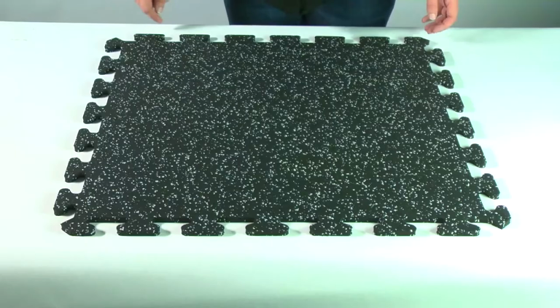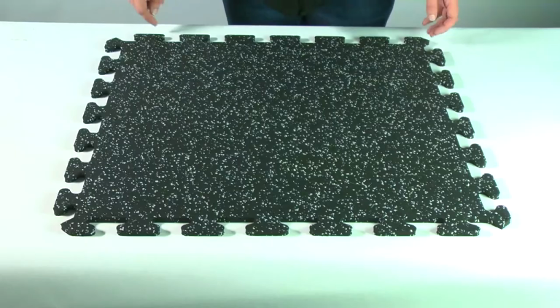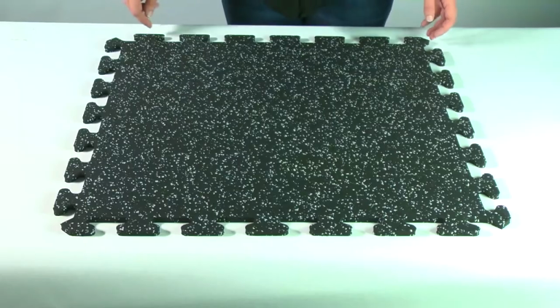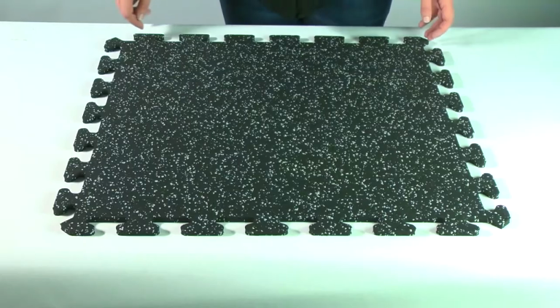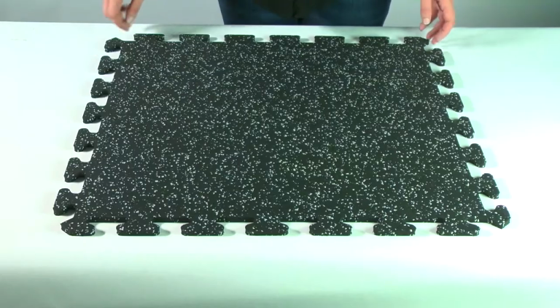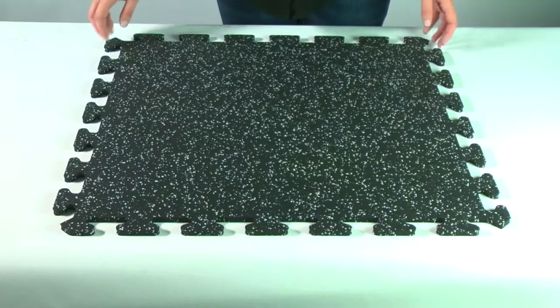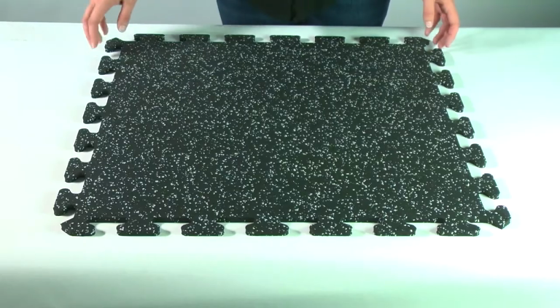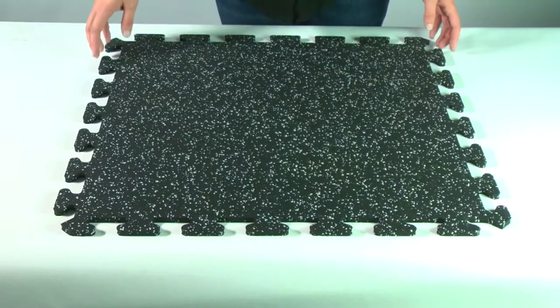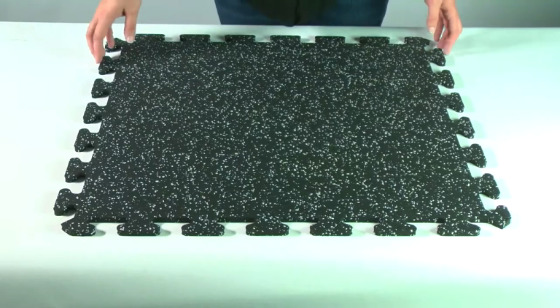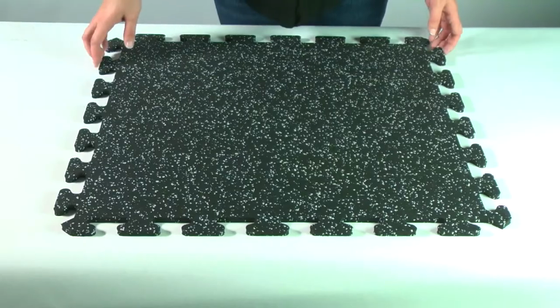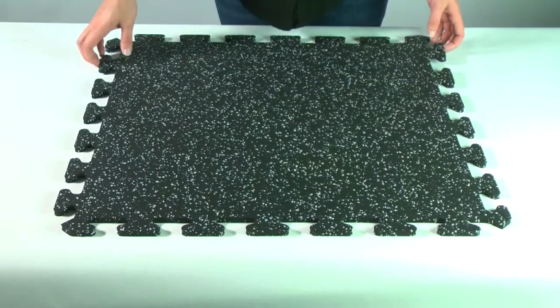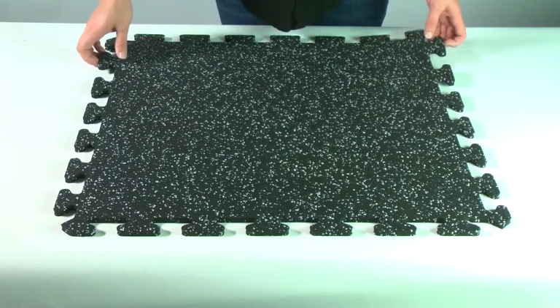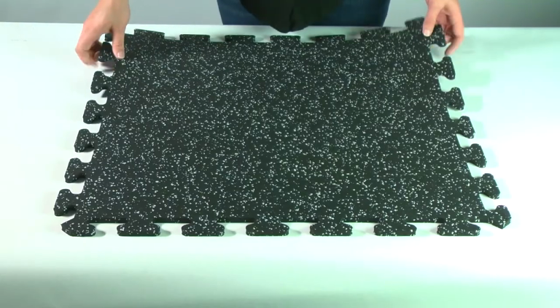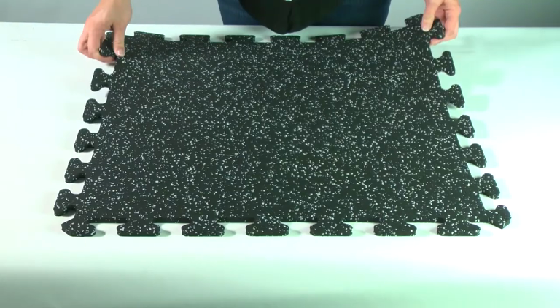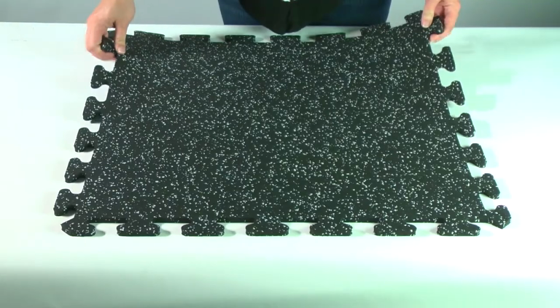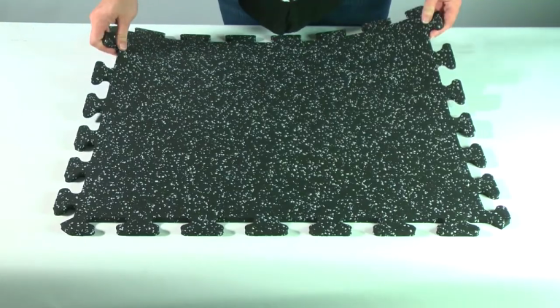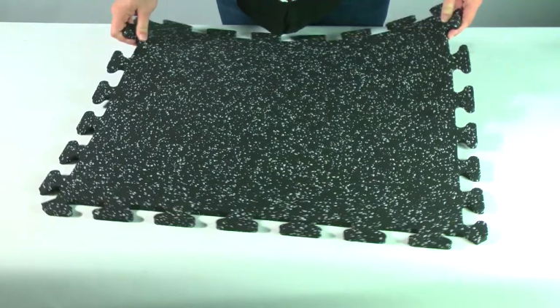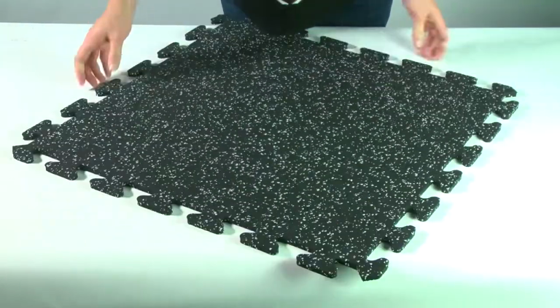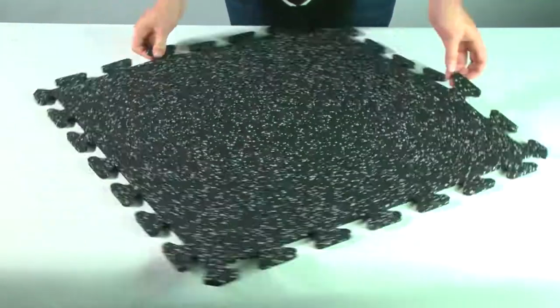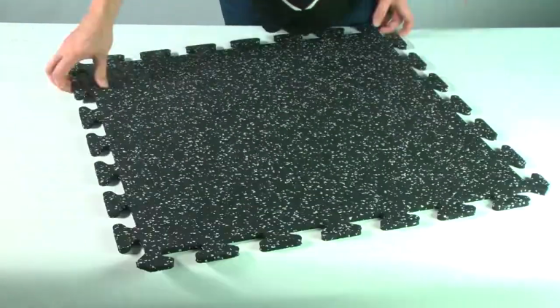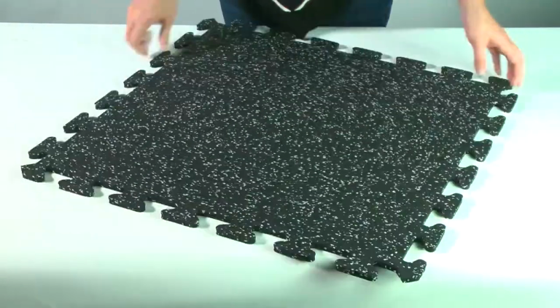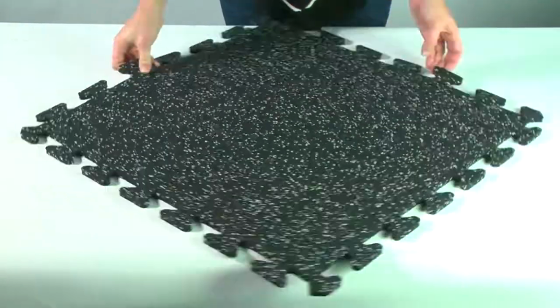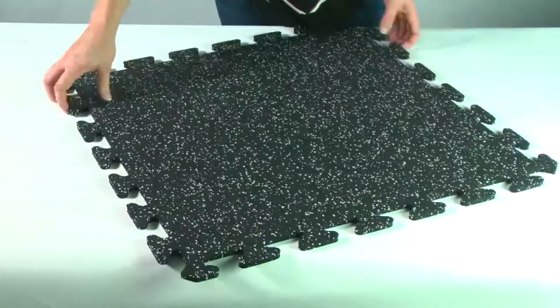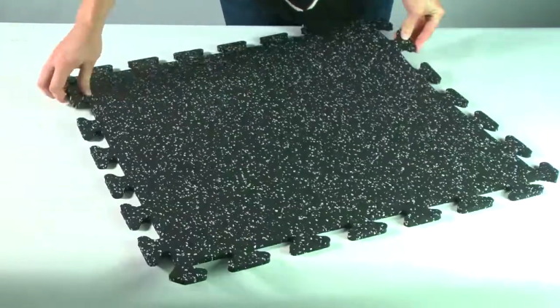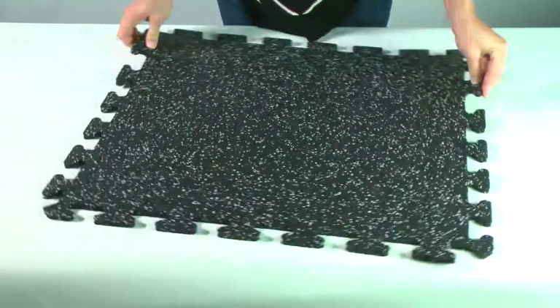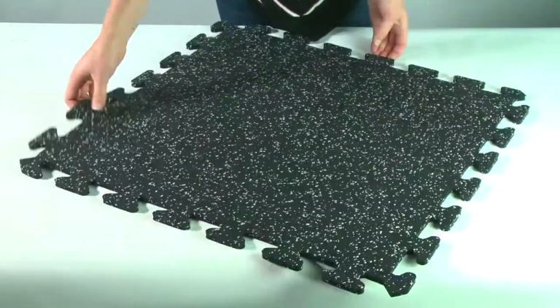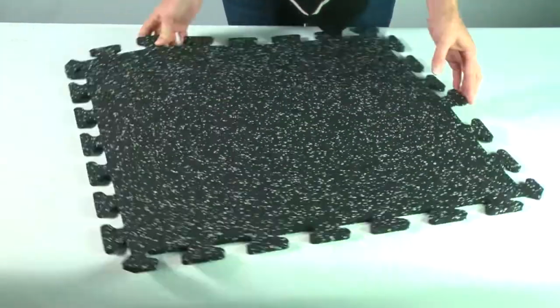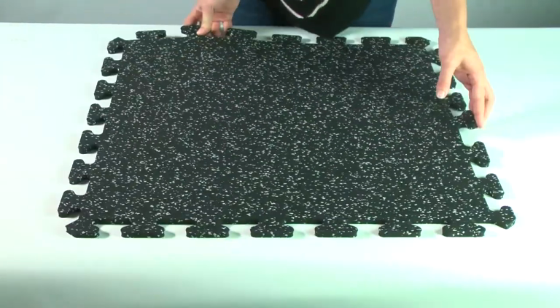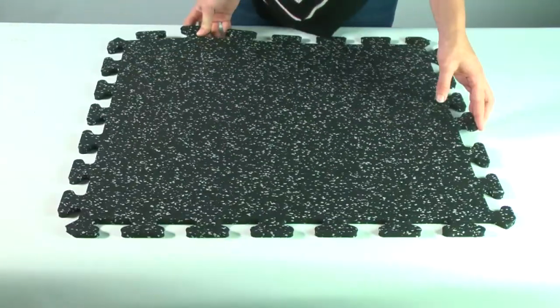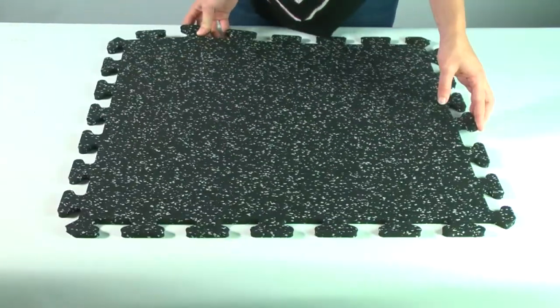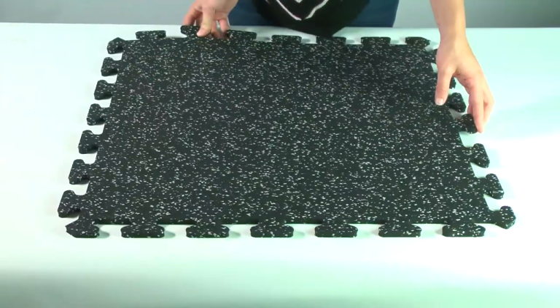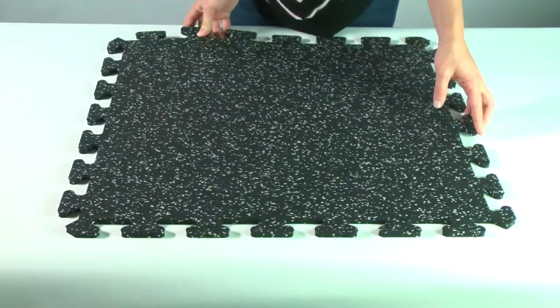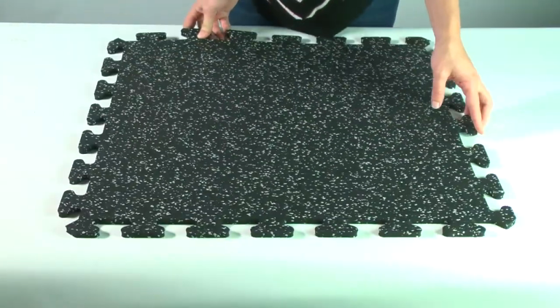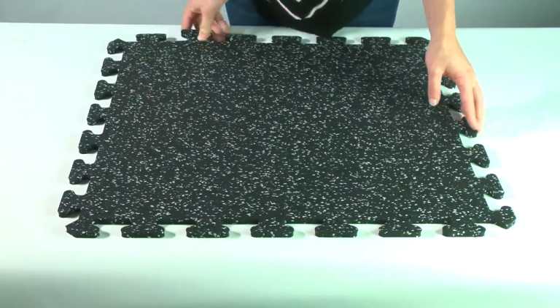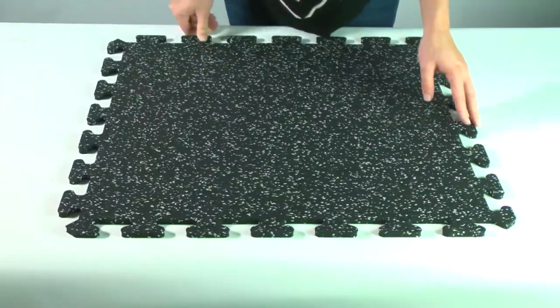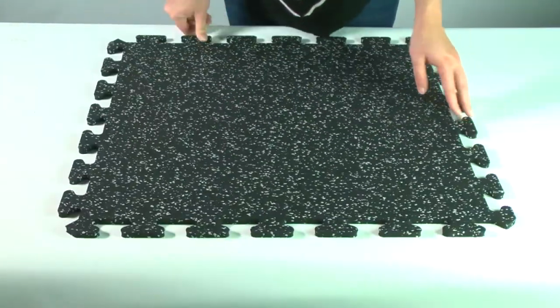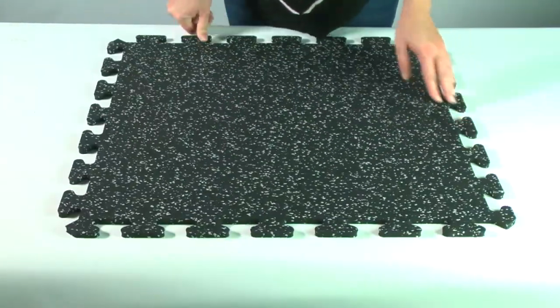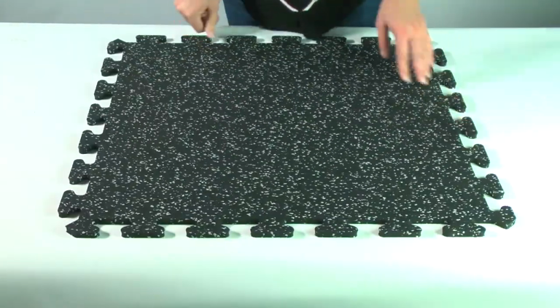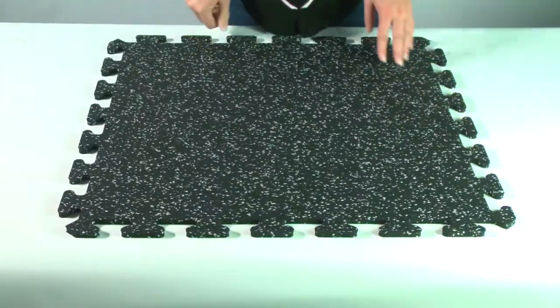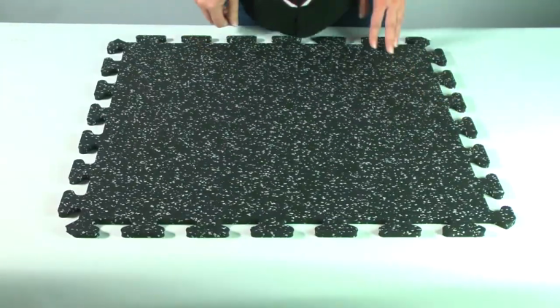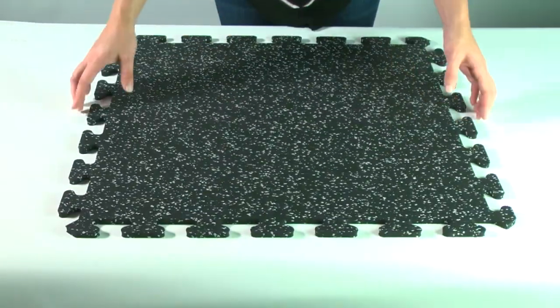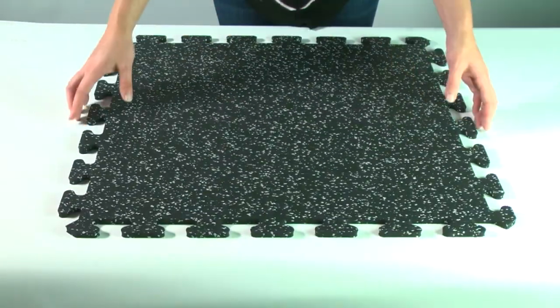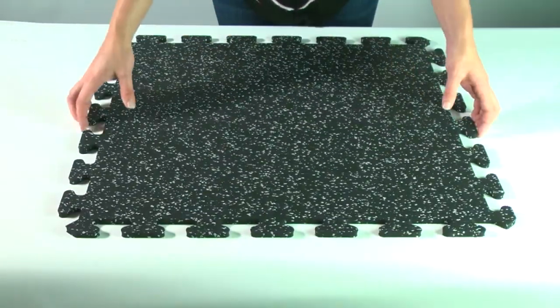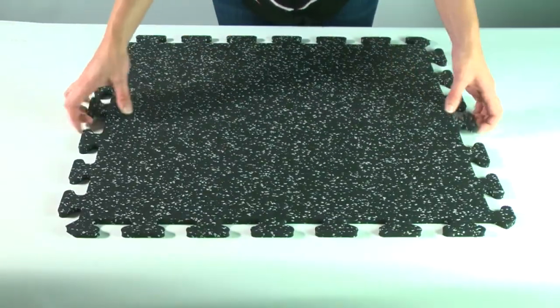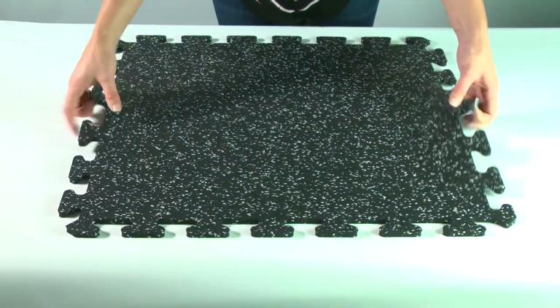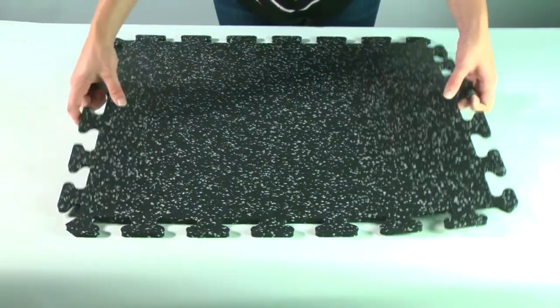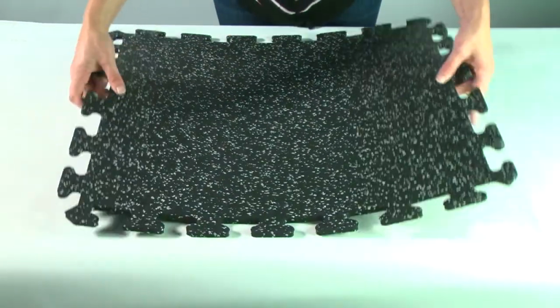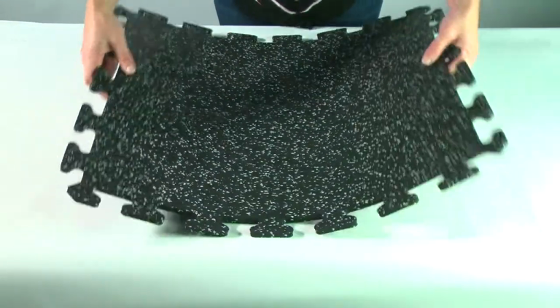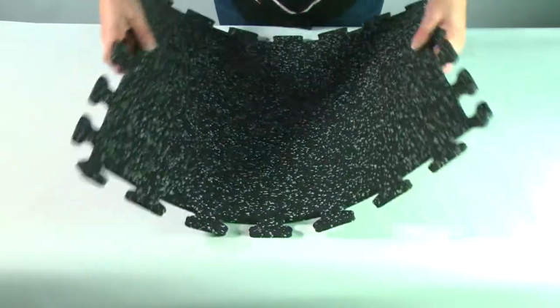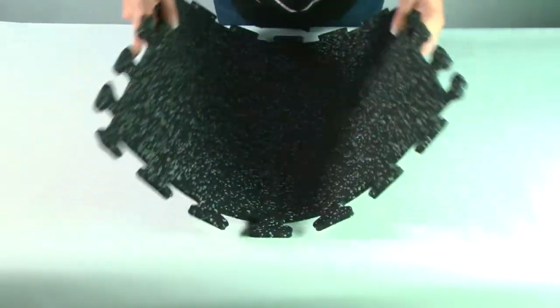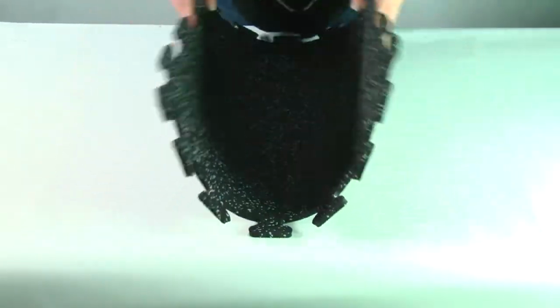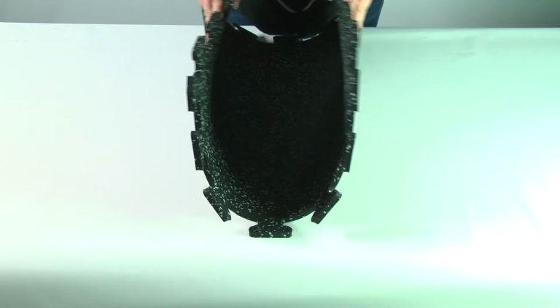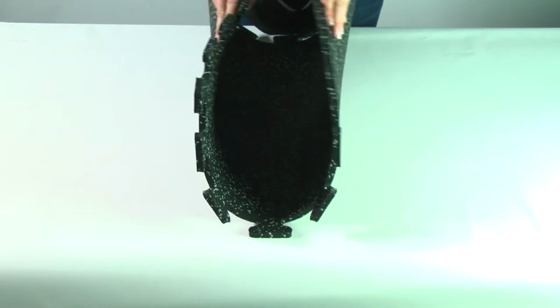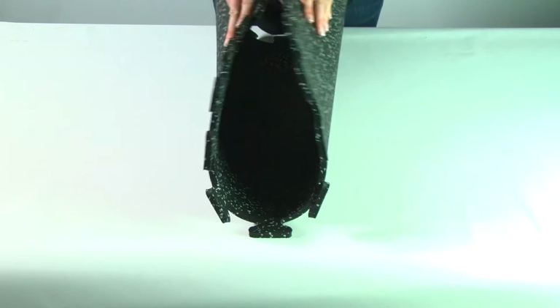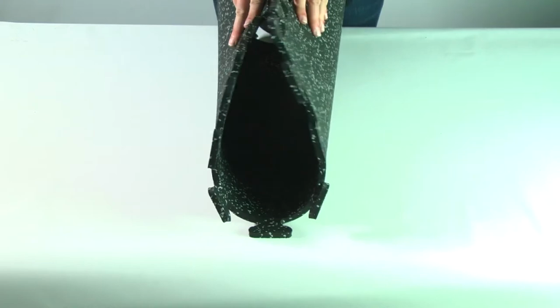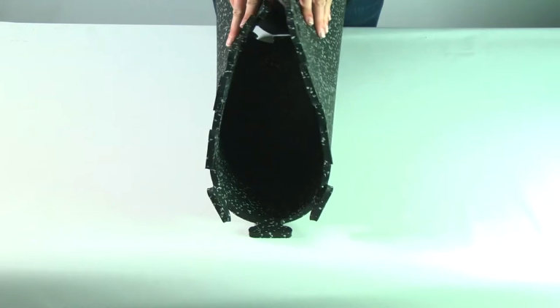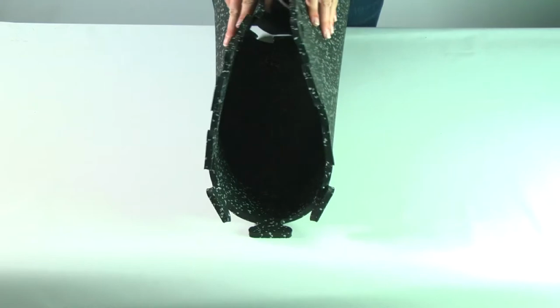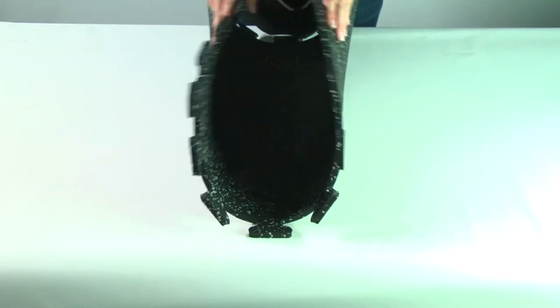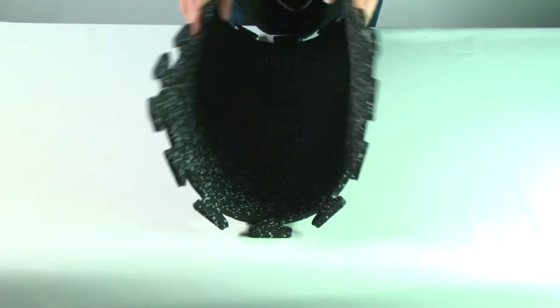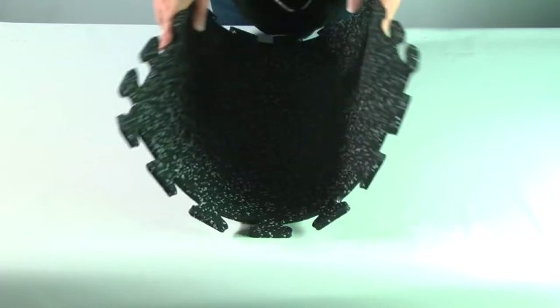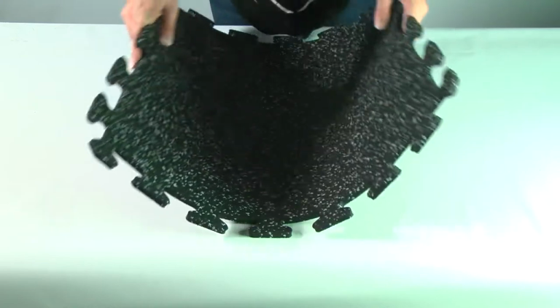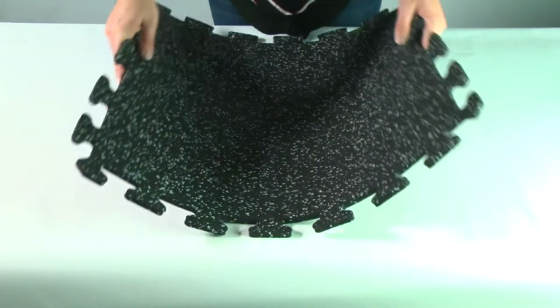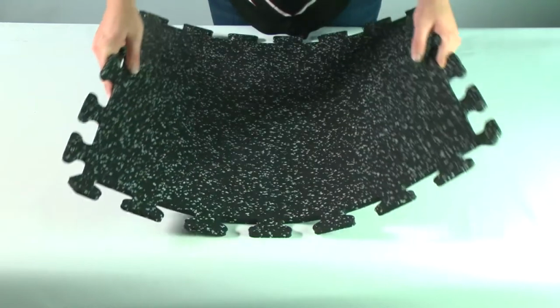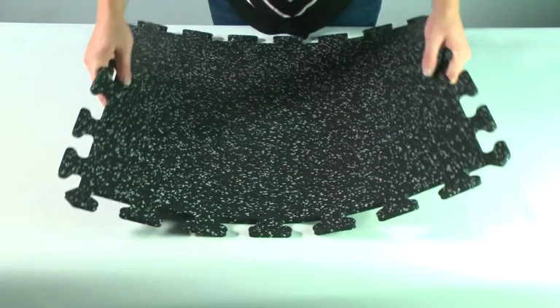Welcome to GreatMats.com, where you can expect great service. This is our GMATS Interlocking Rubber Floor Tile.